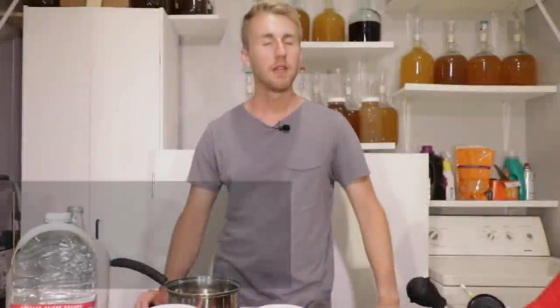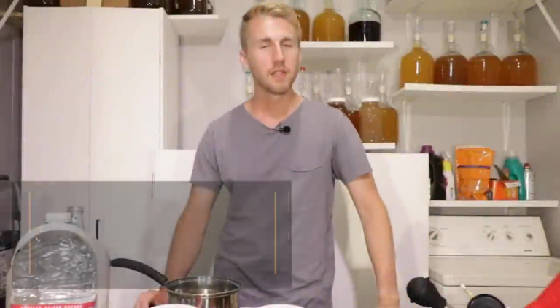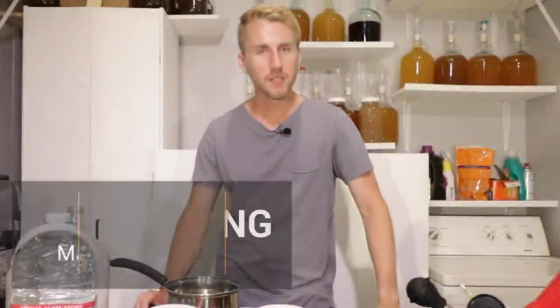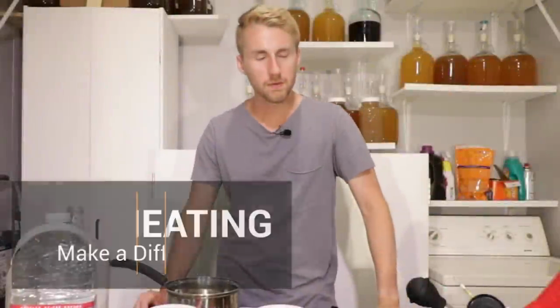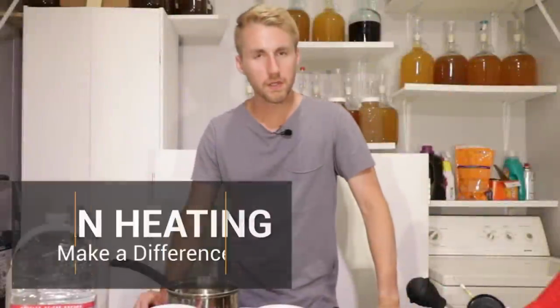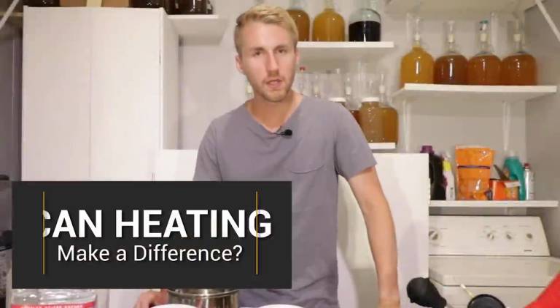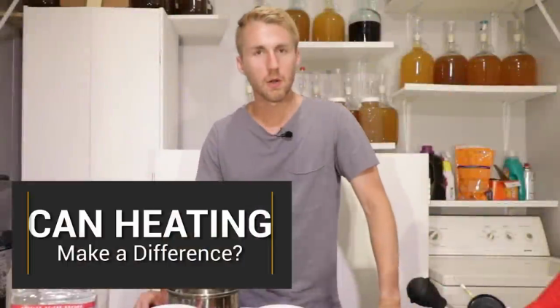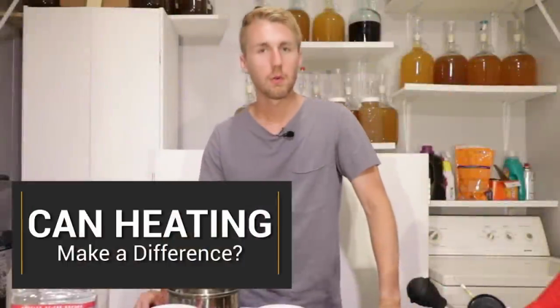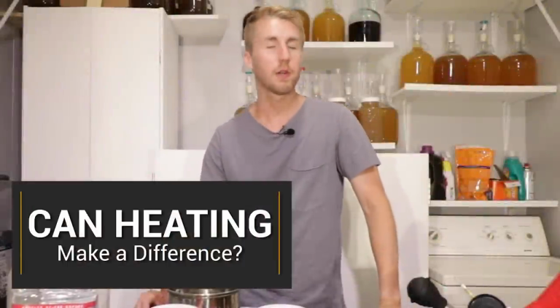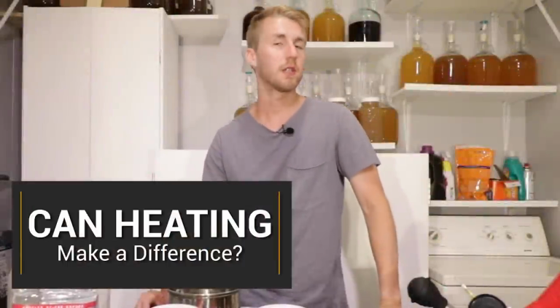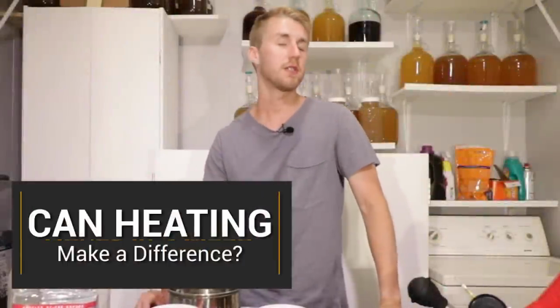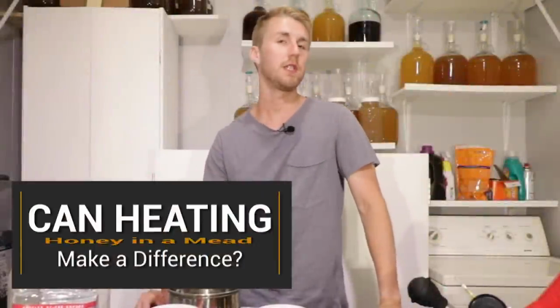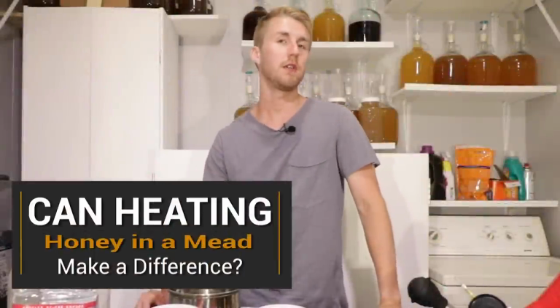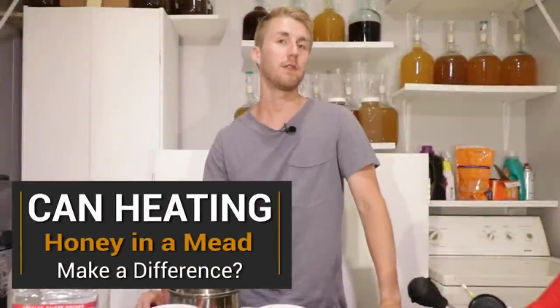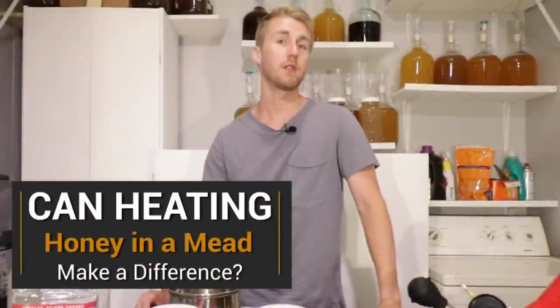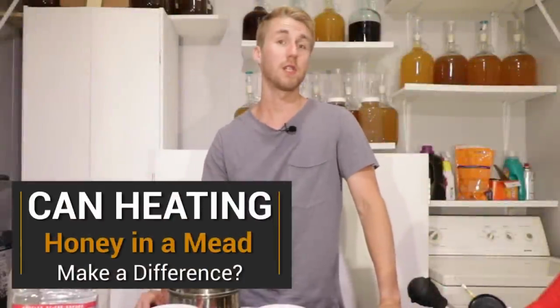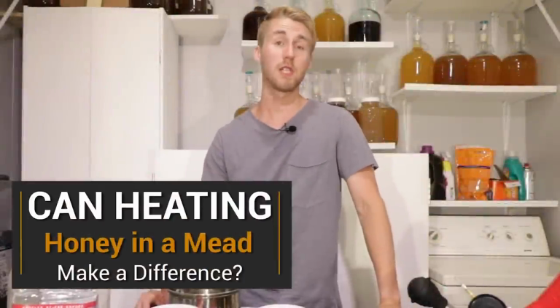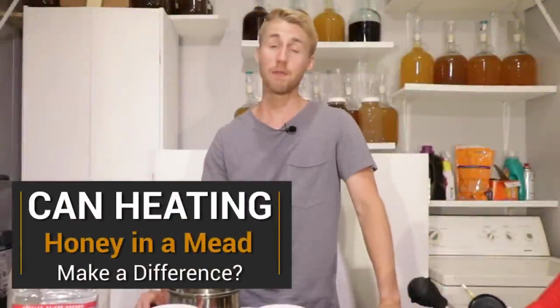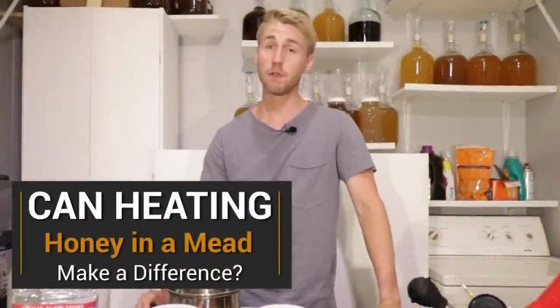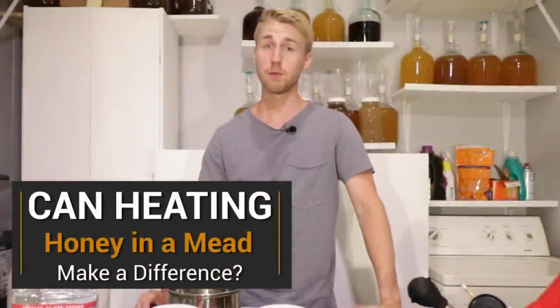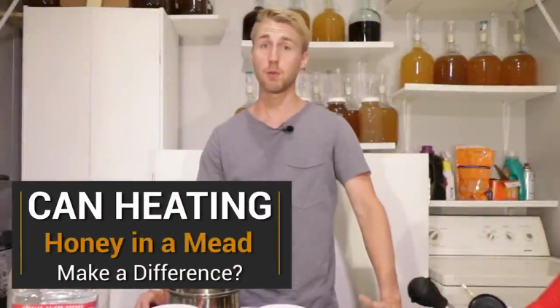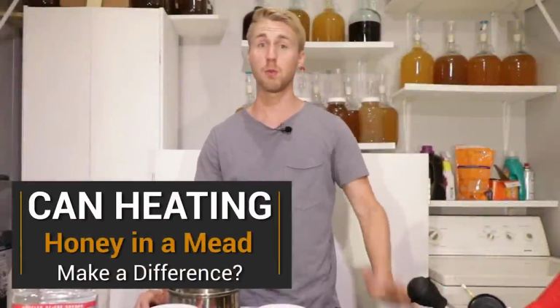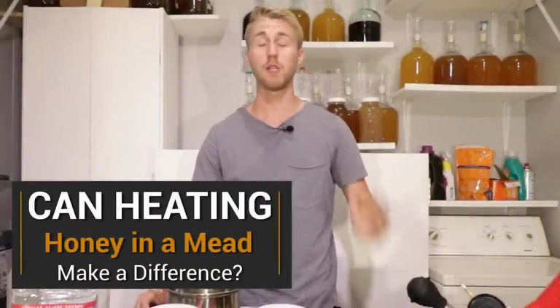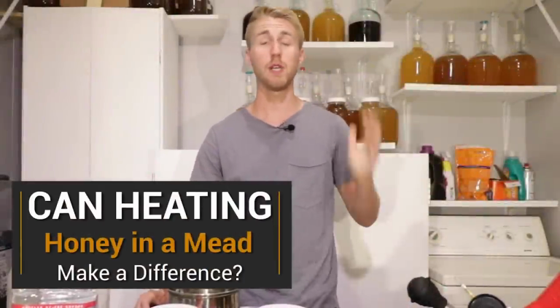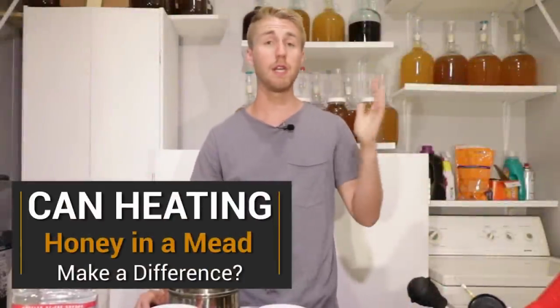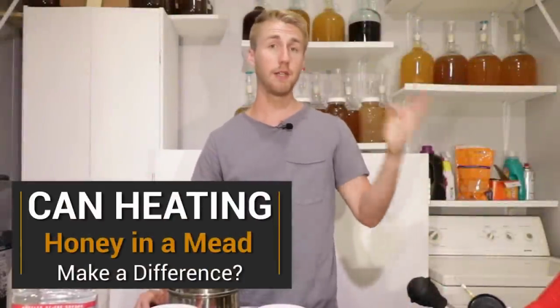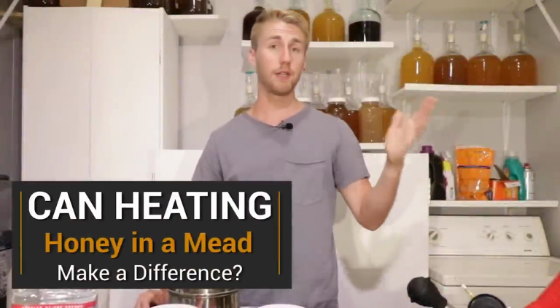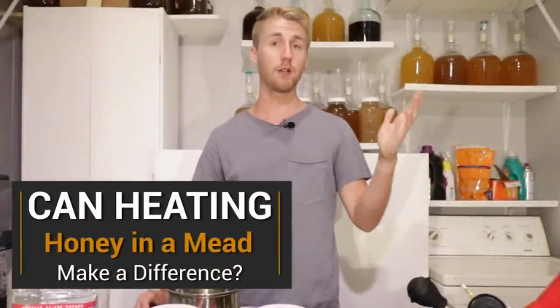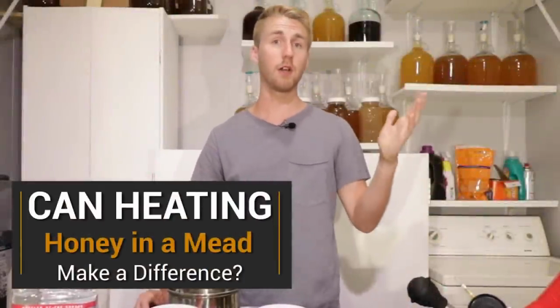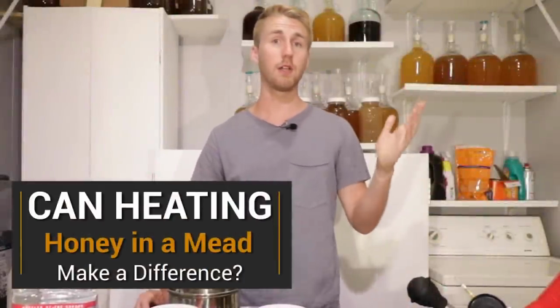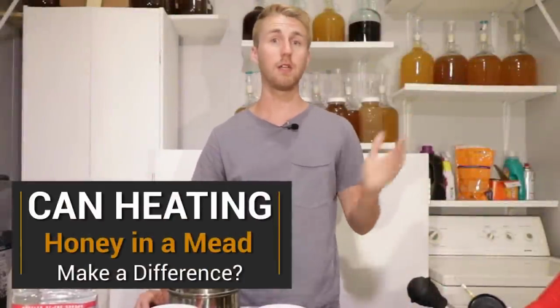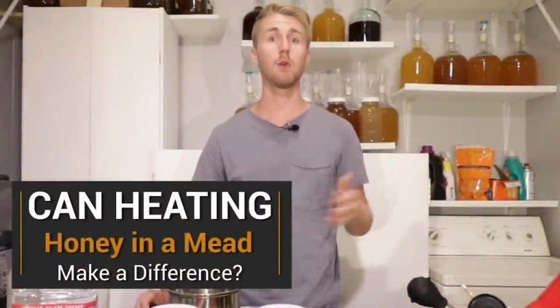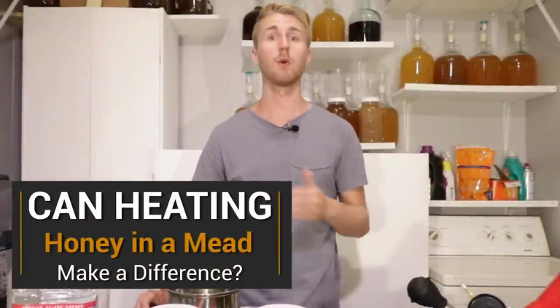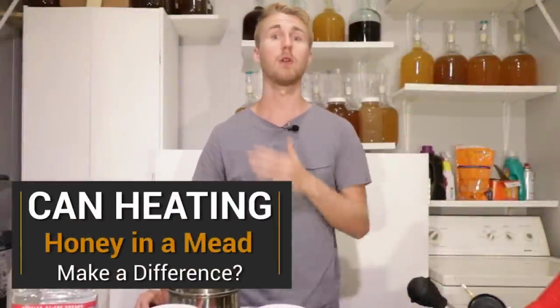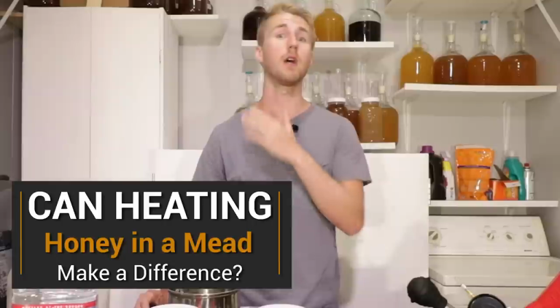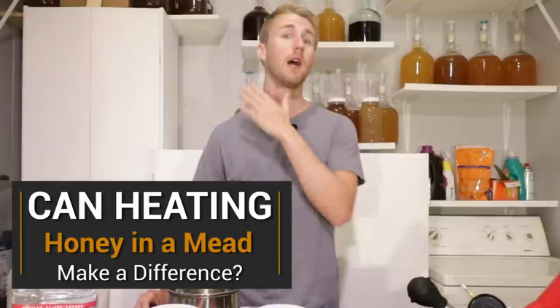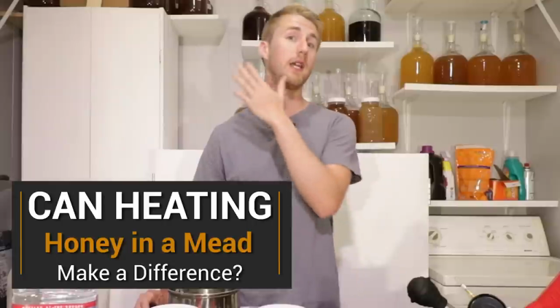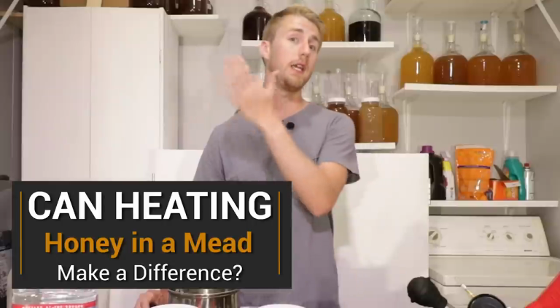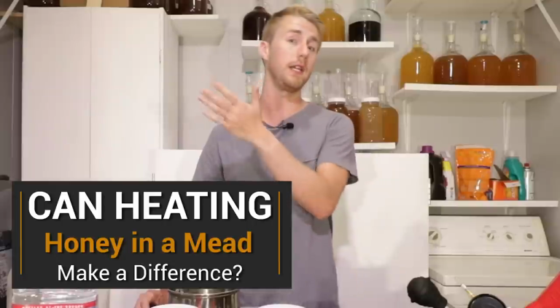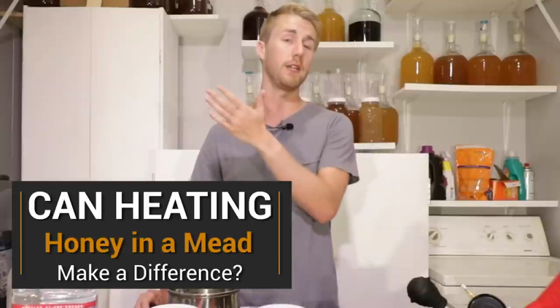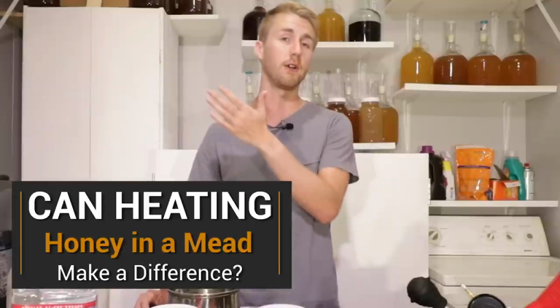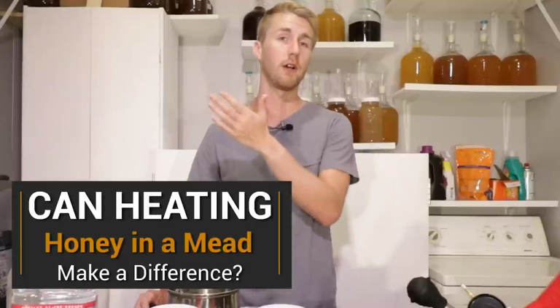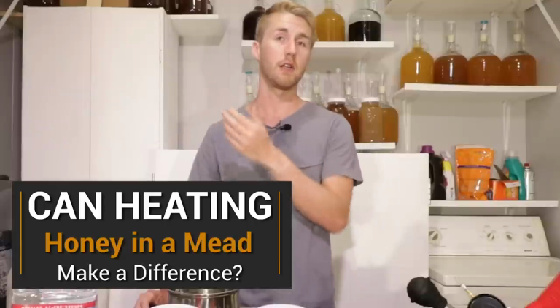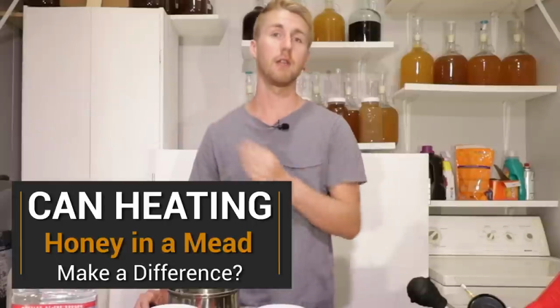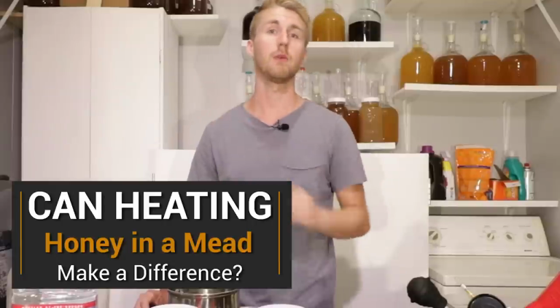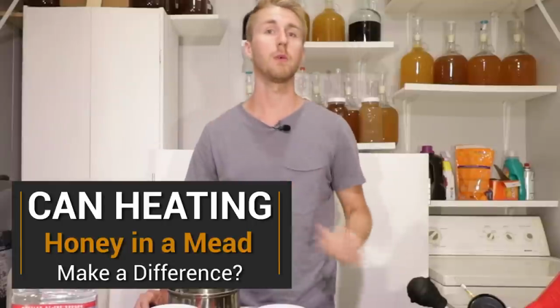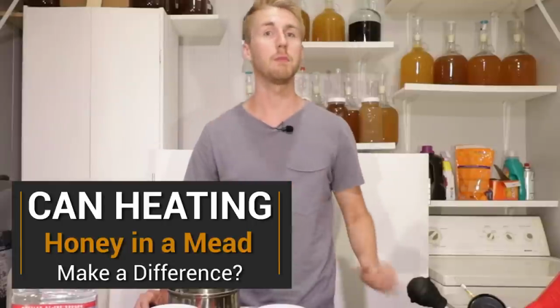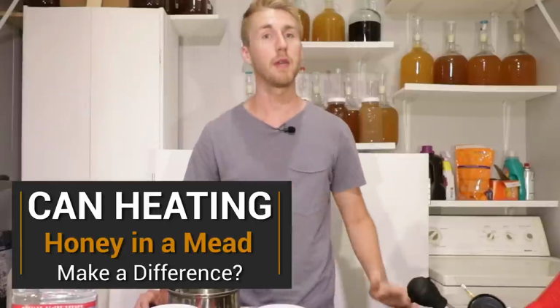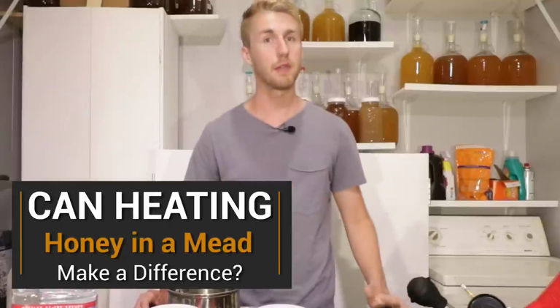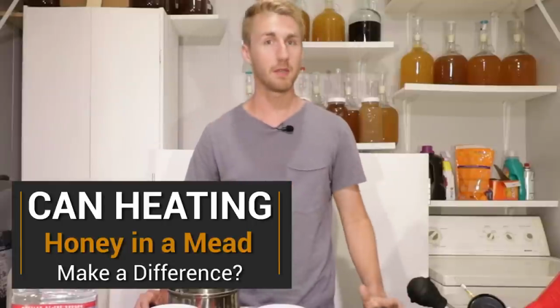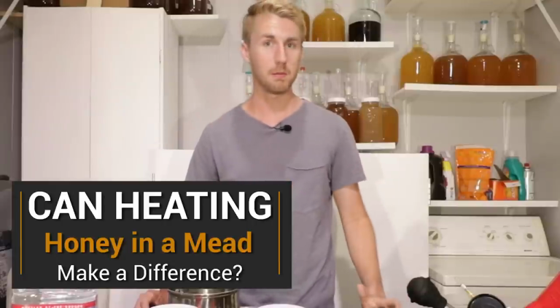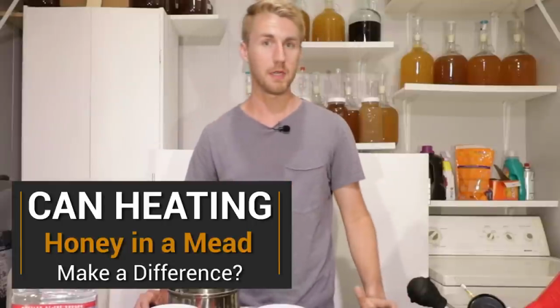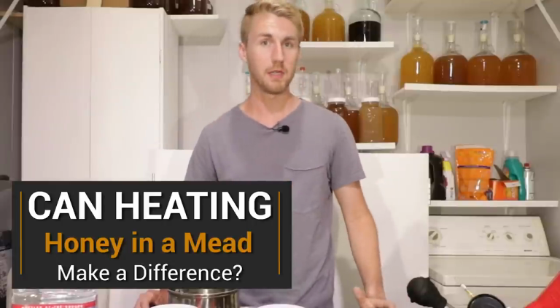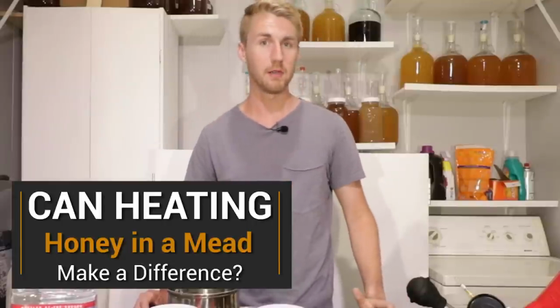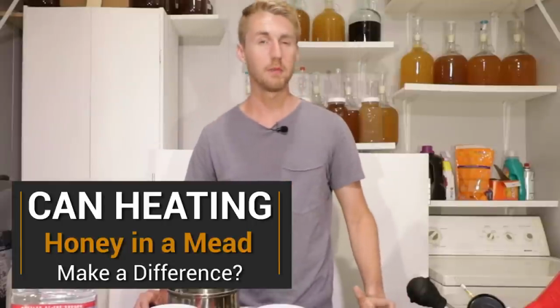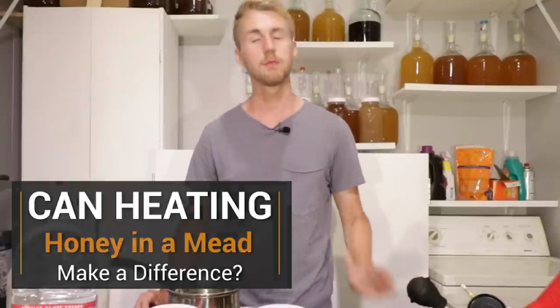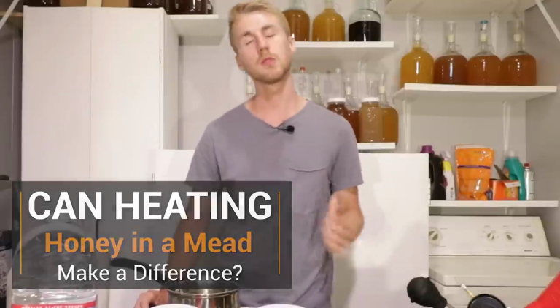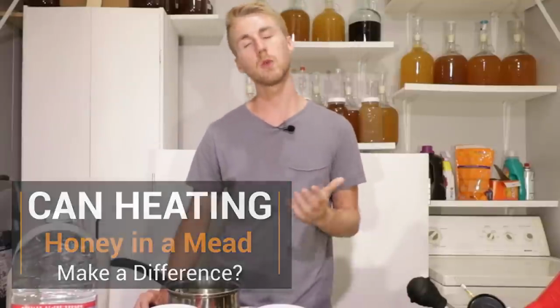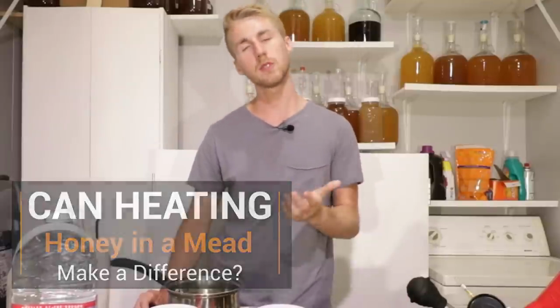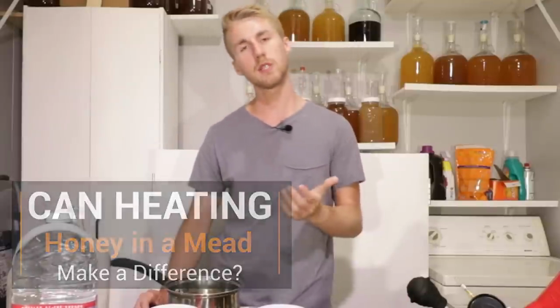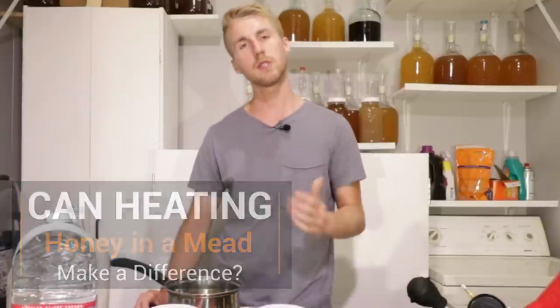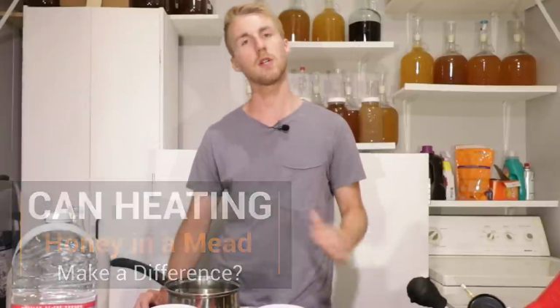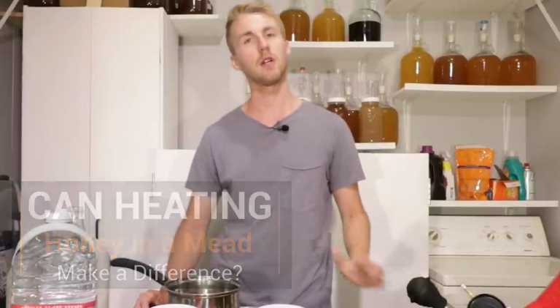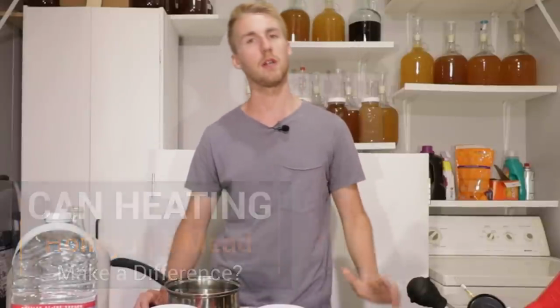In this video, we're going to see if there's a difference between heating your honey or not heating your honey when making mead. So let's get started.